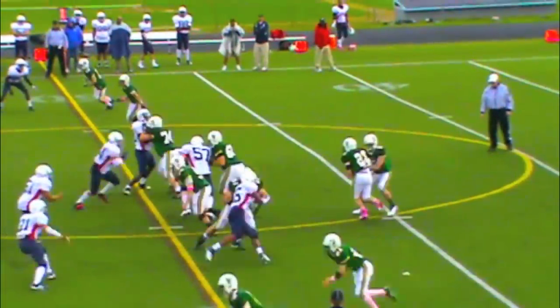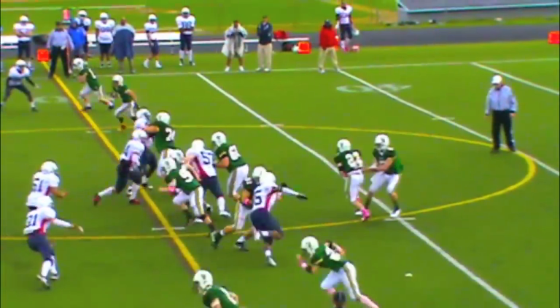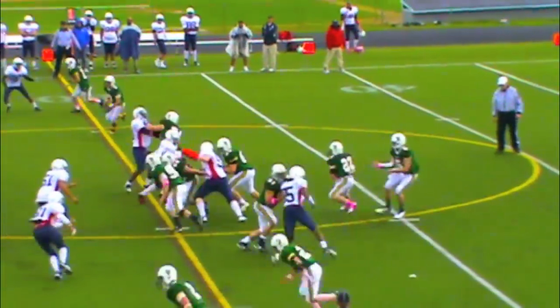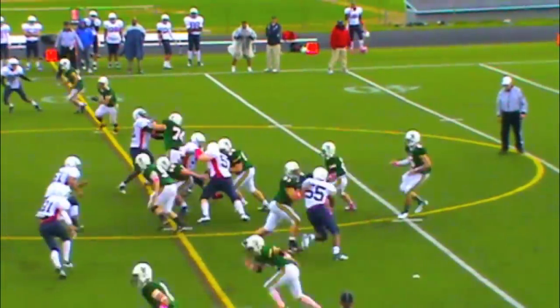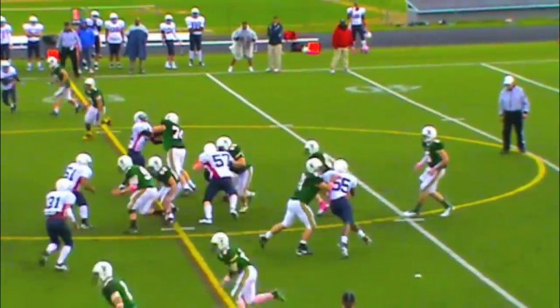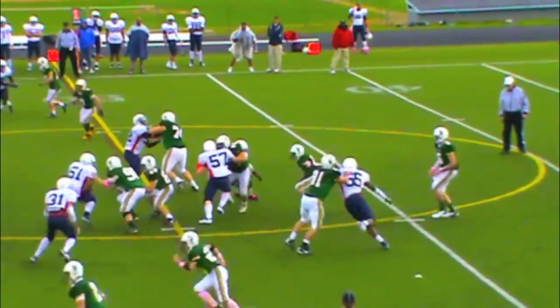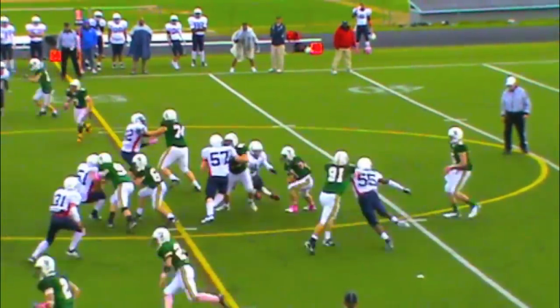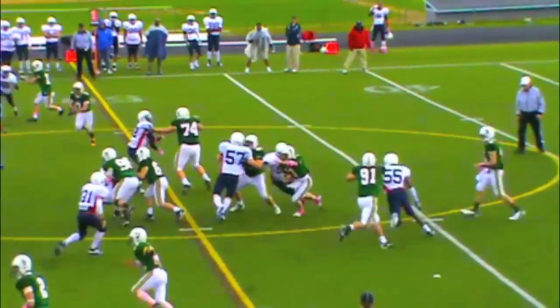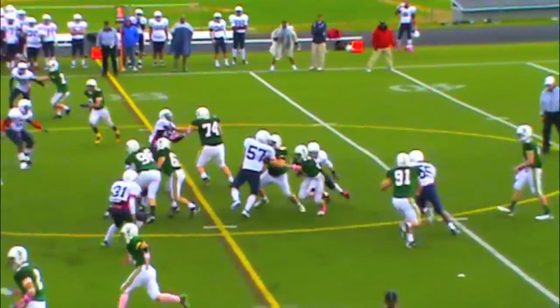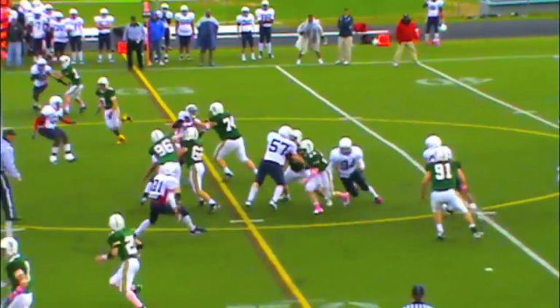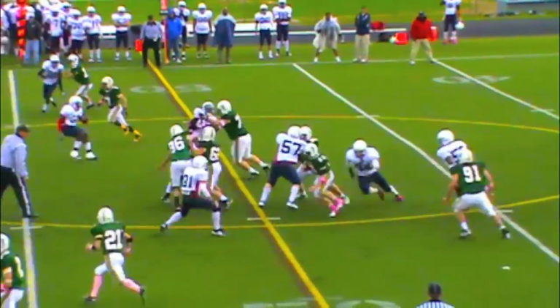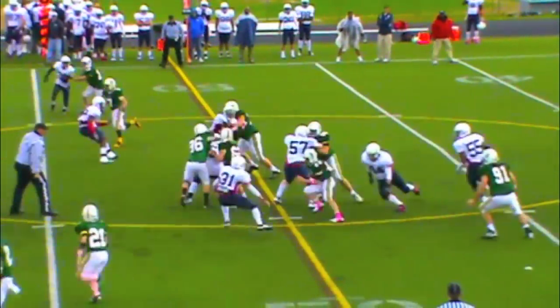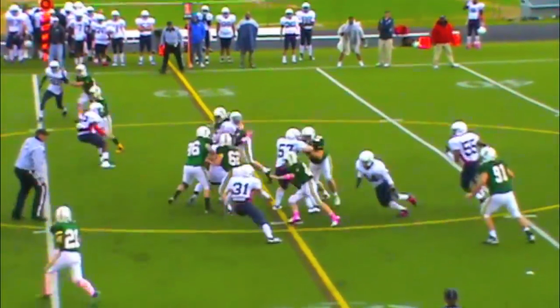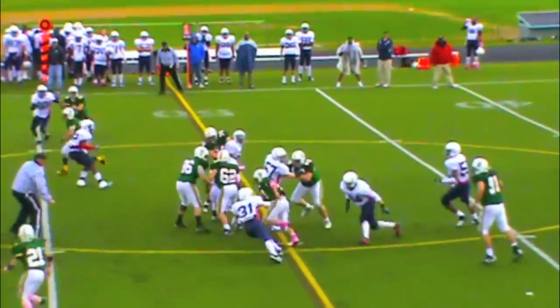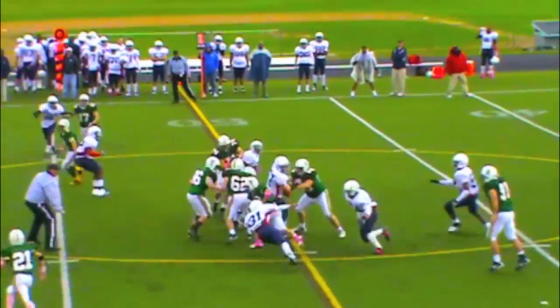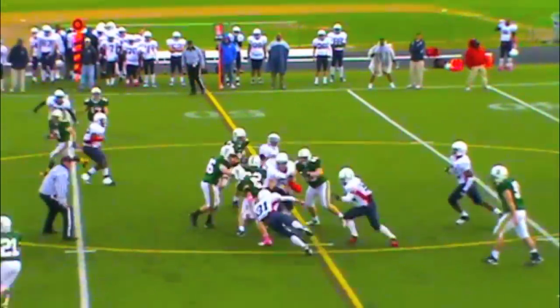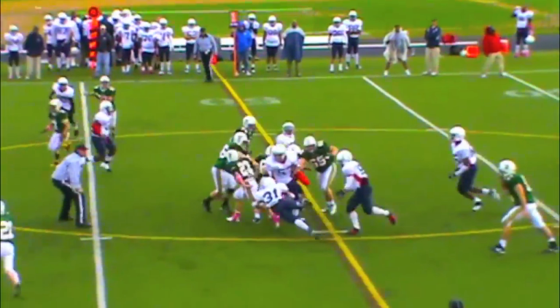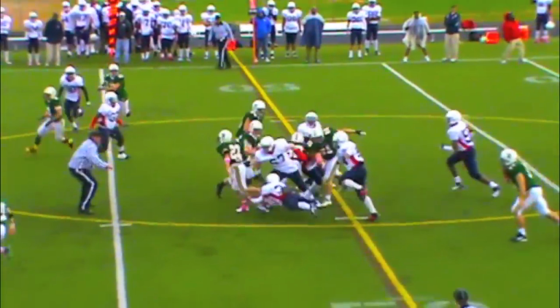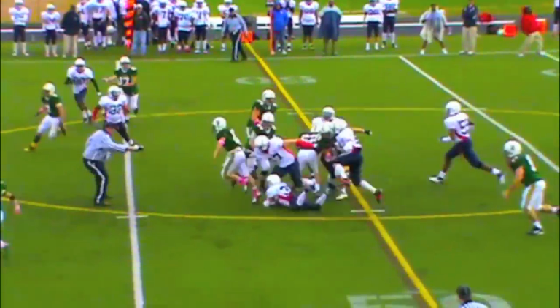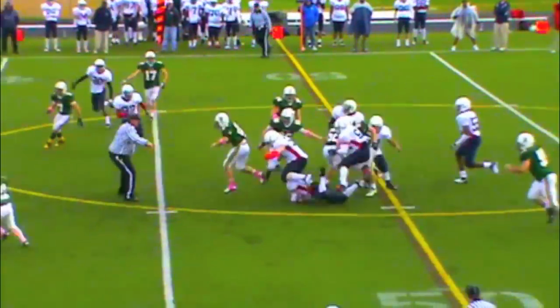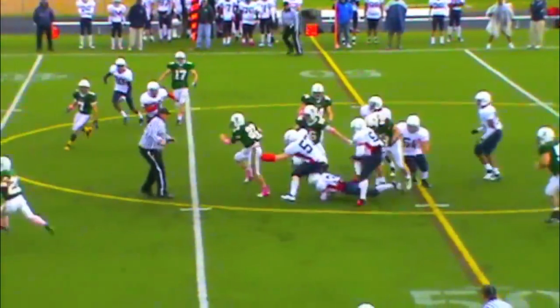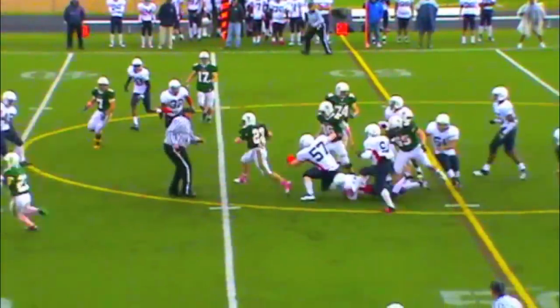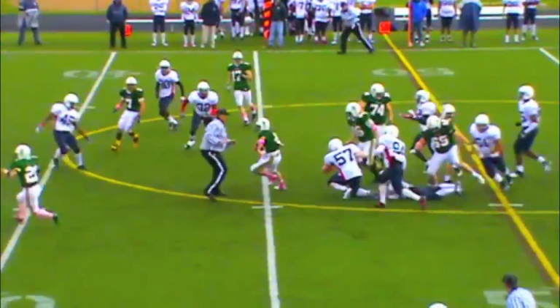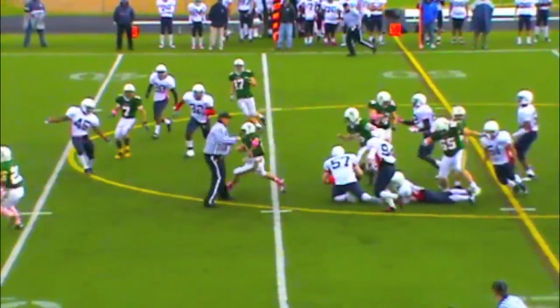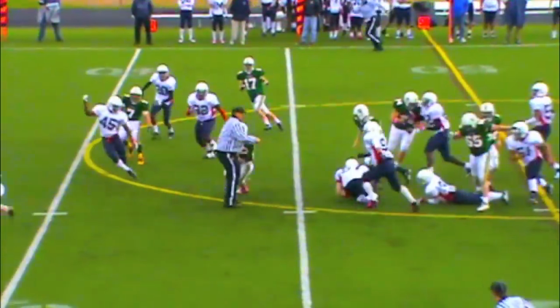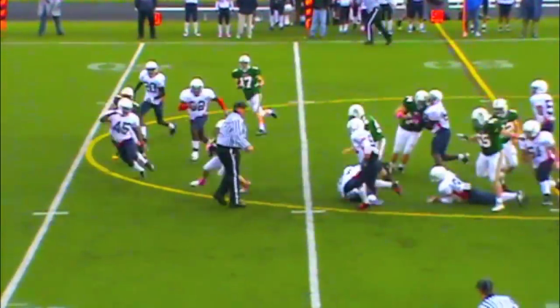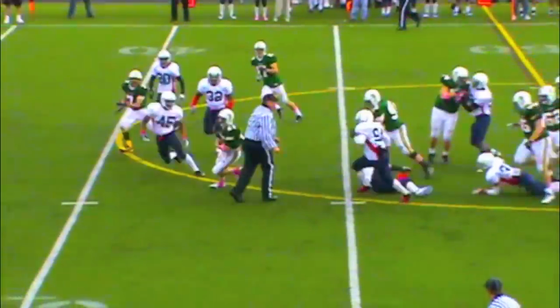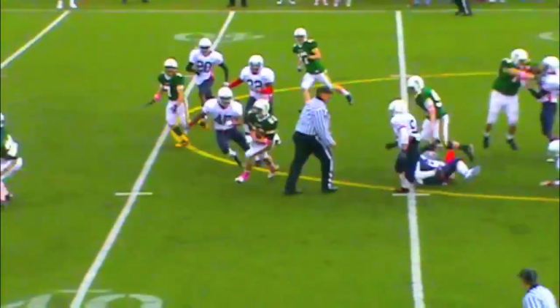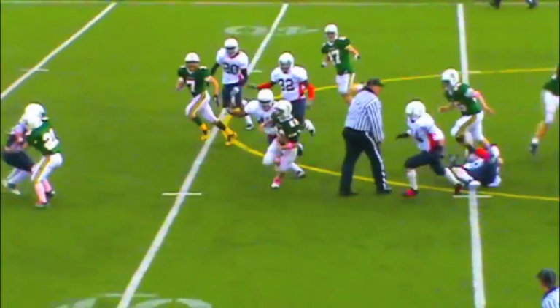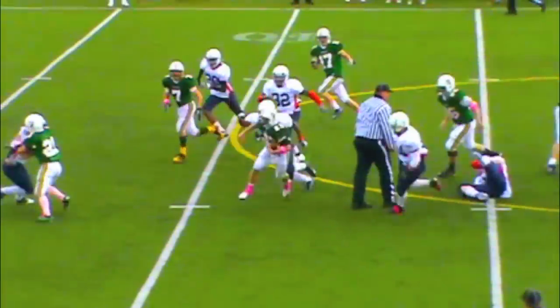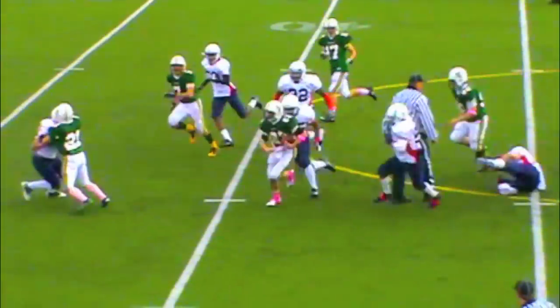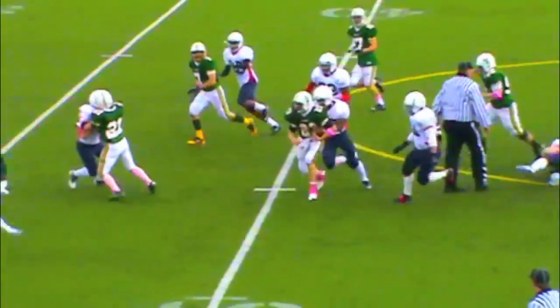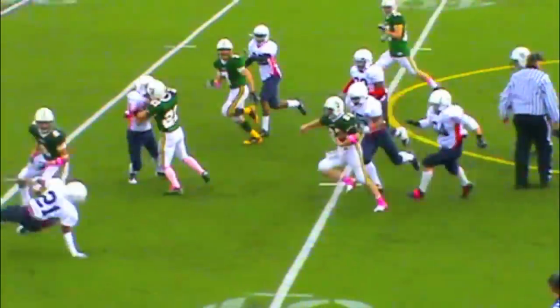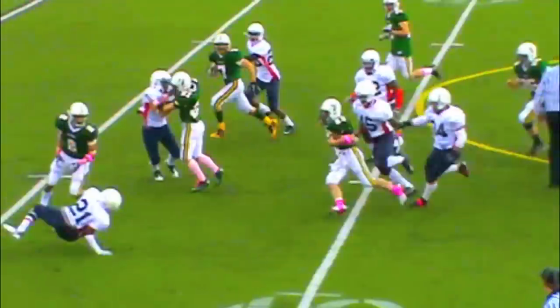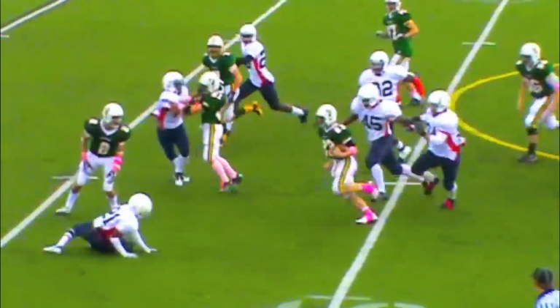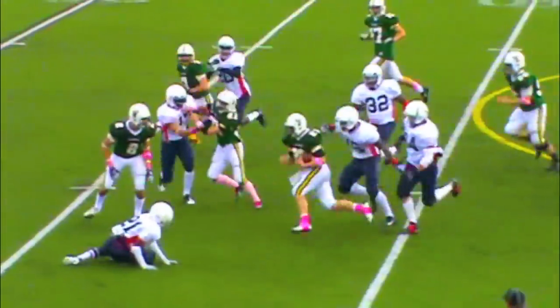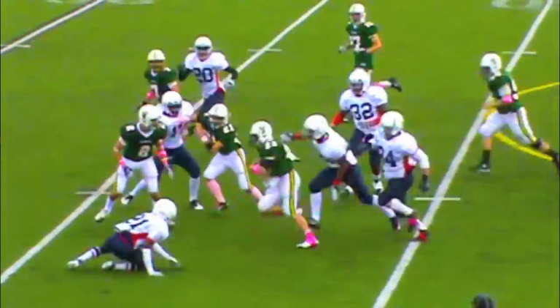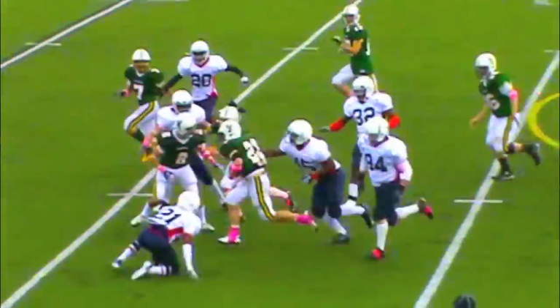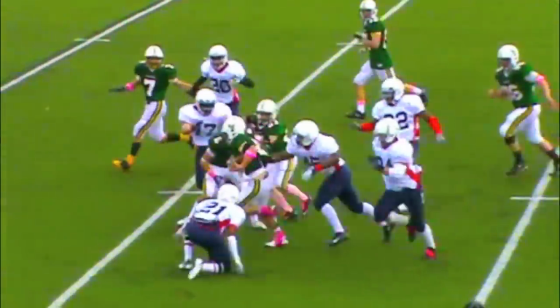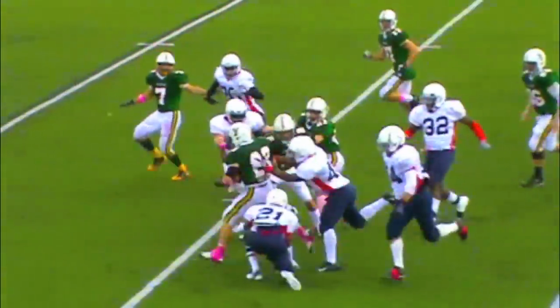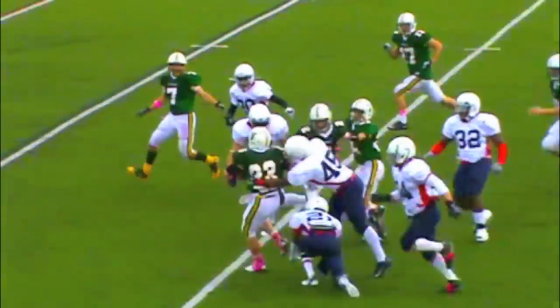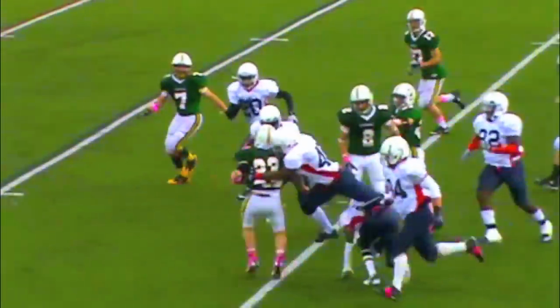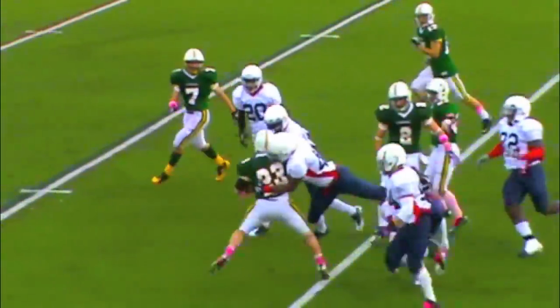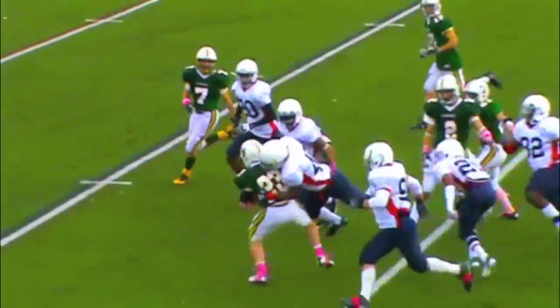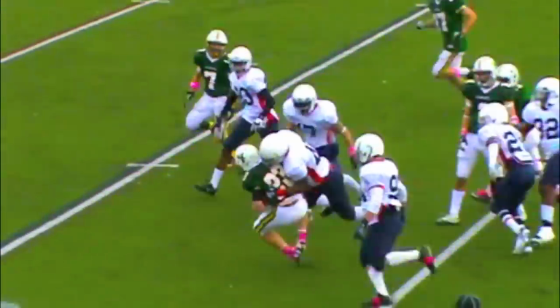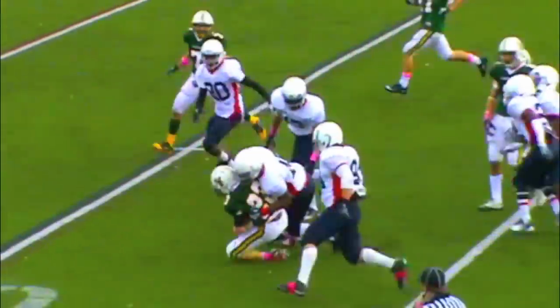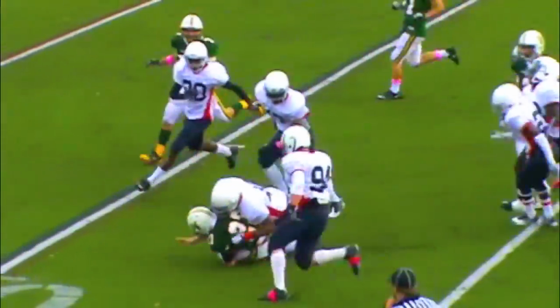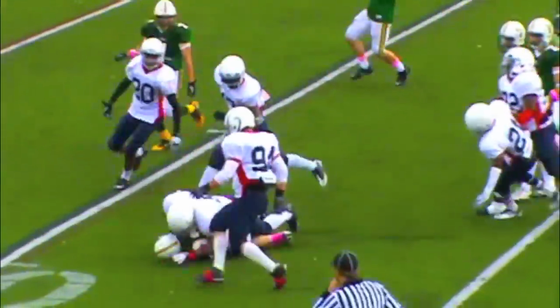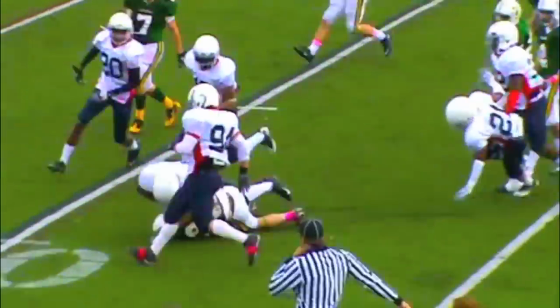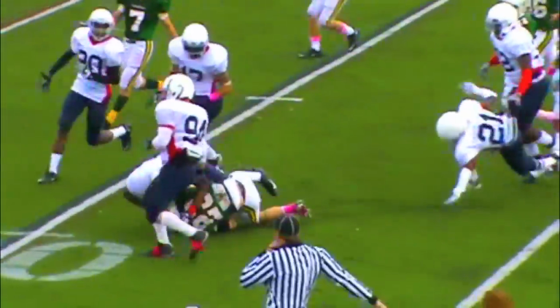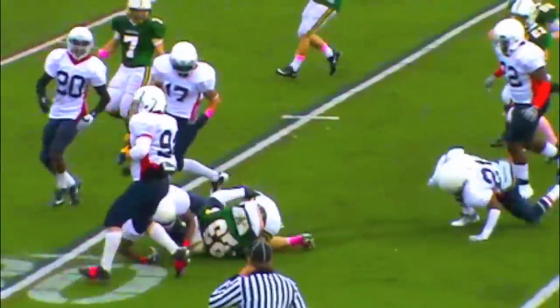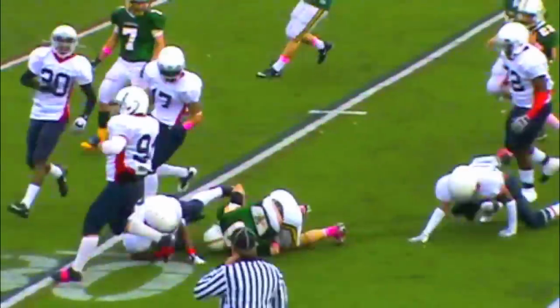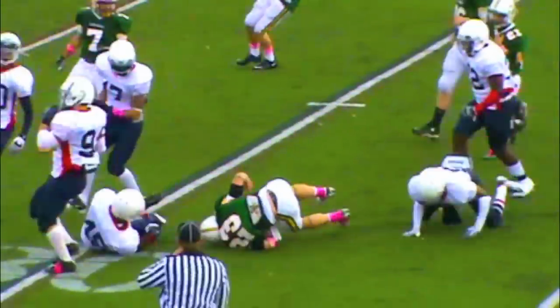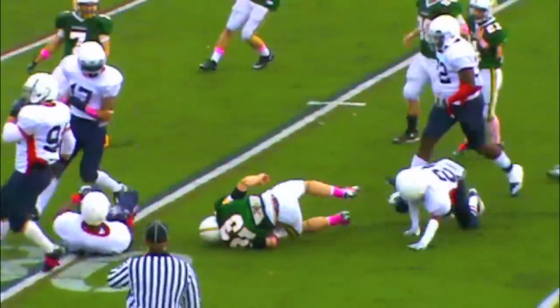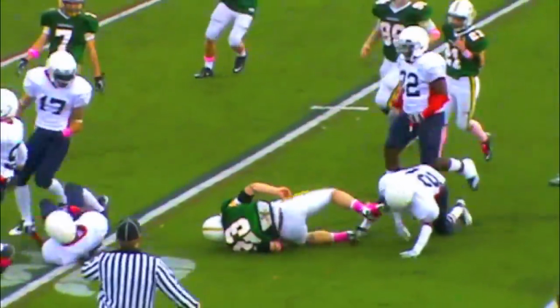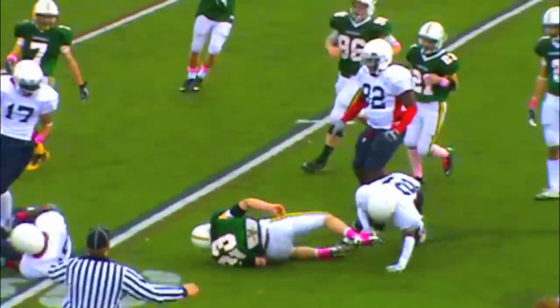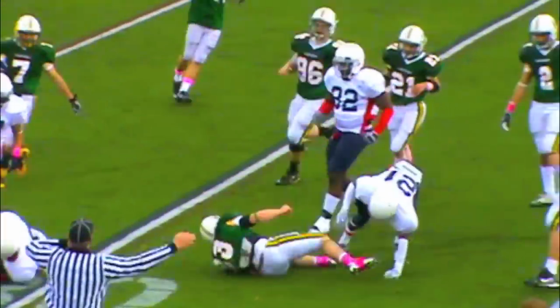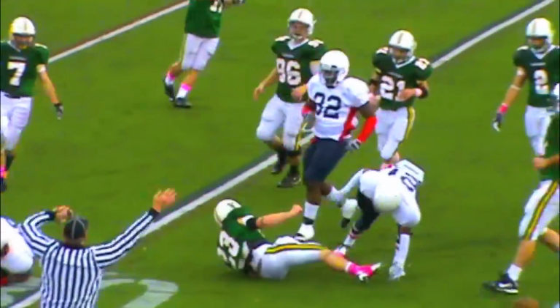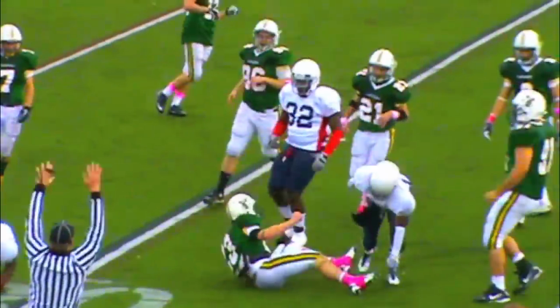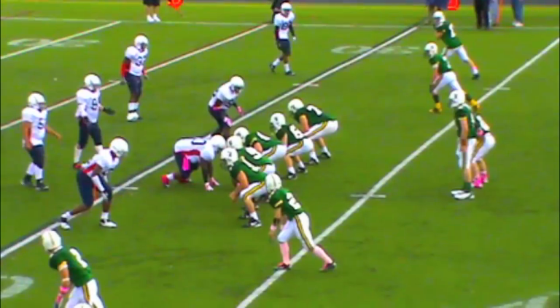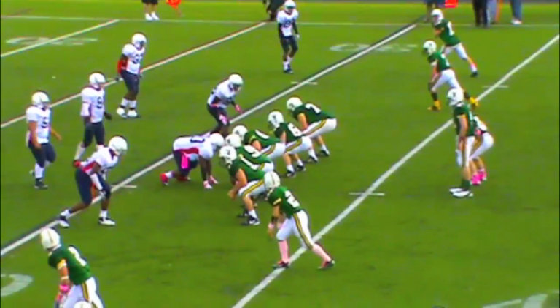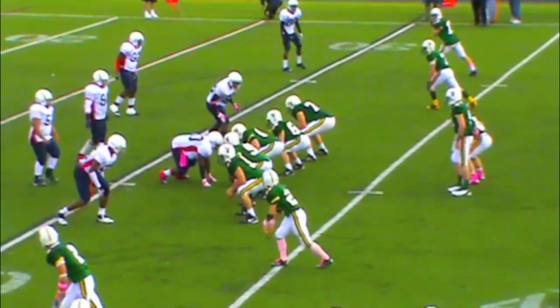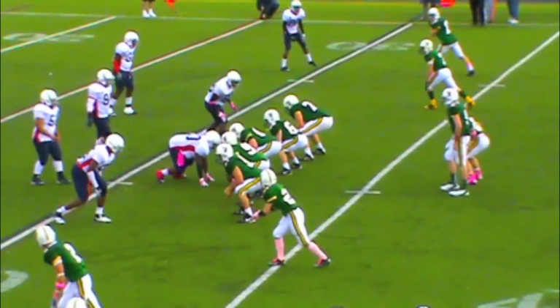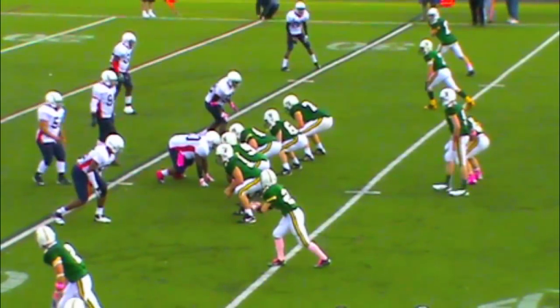Got him outfield. The handoff to Amory up the middle — he misses two defenders. He's on the outside looking for more, and he's finally brought down. Great run.